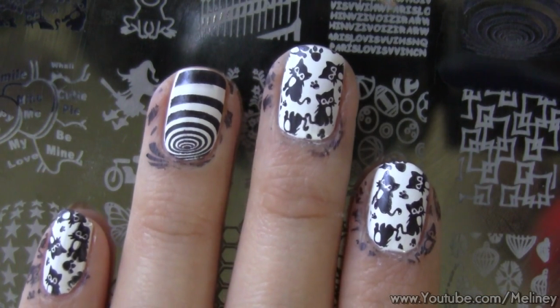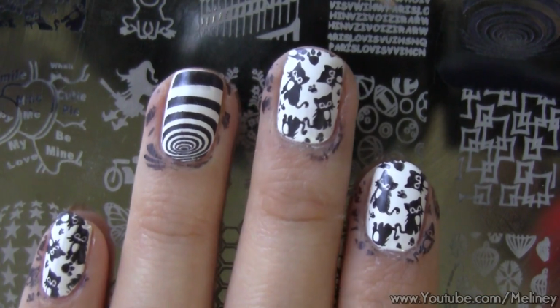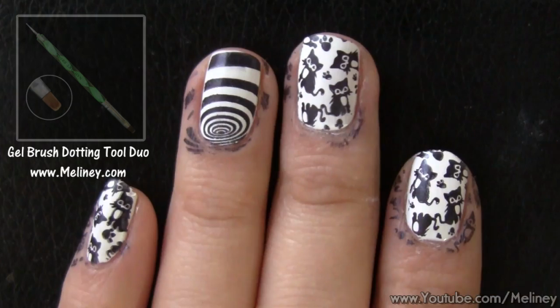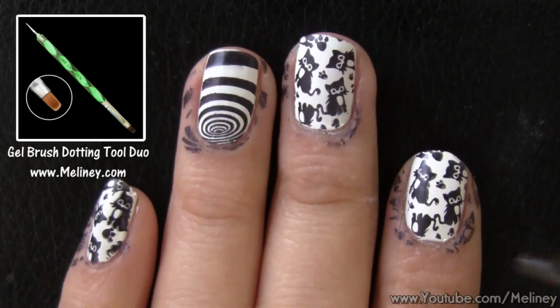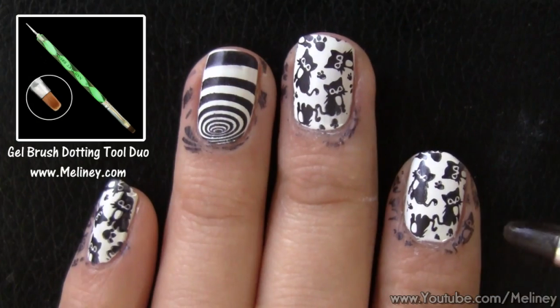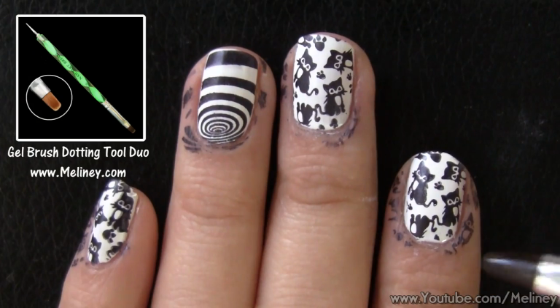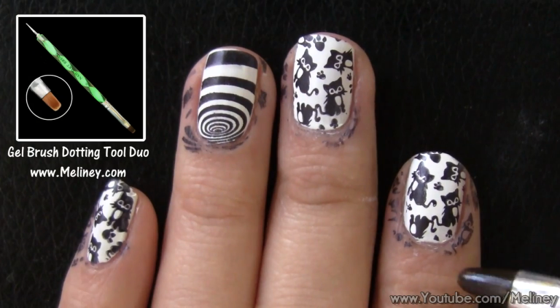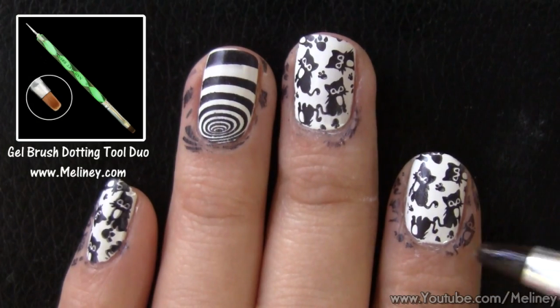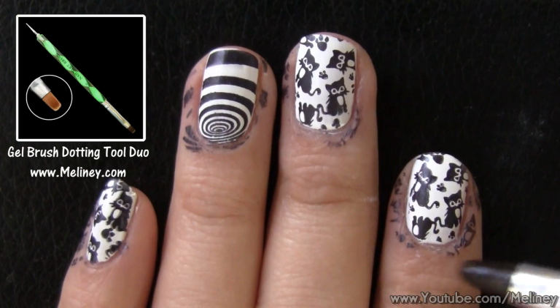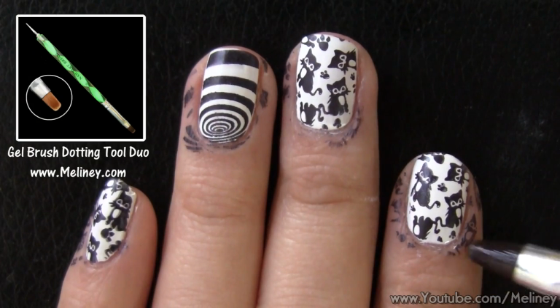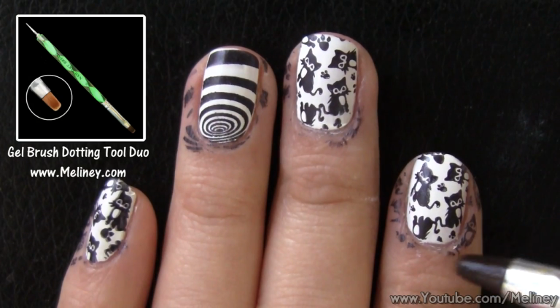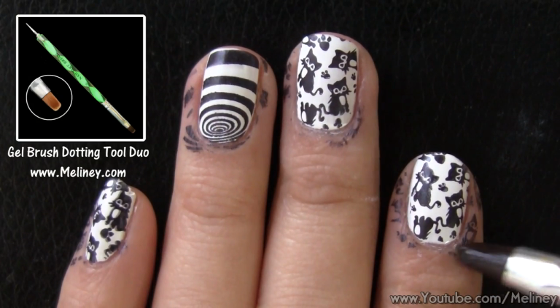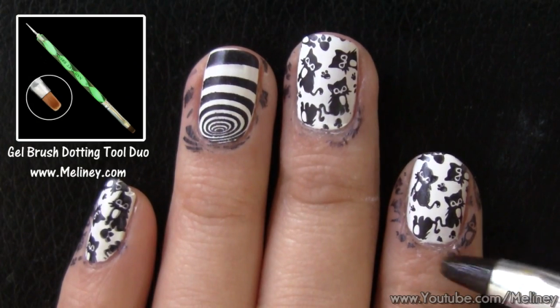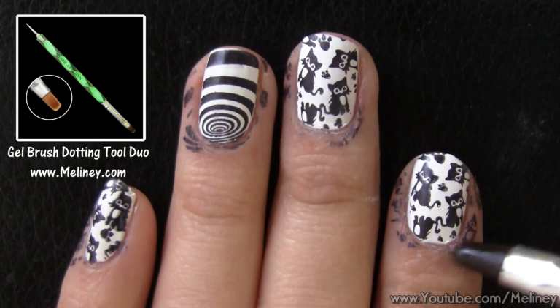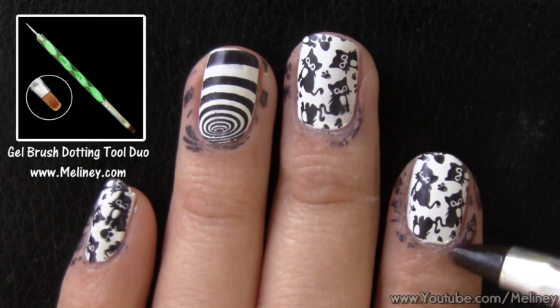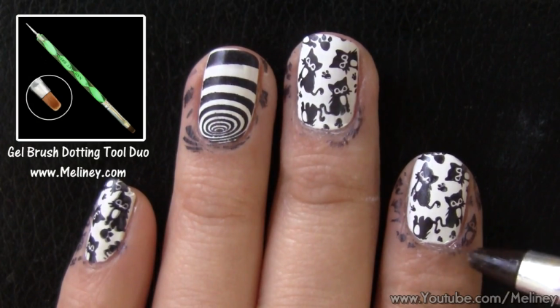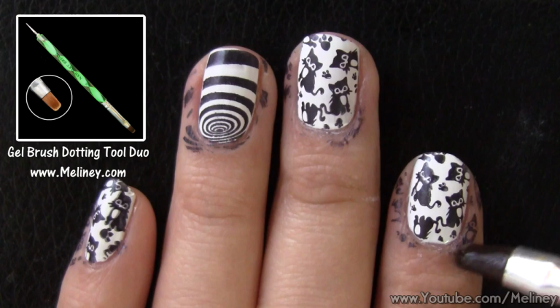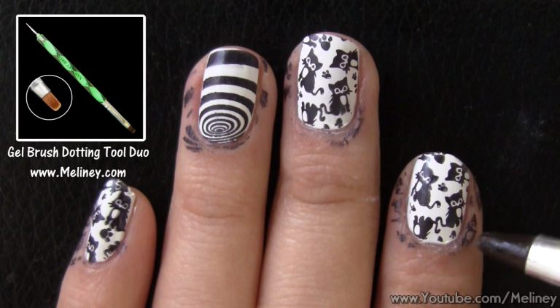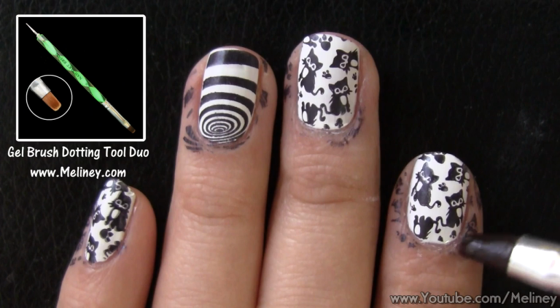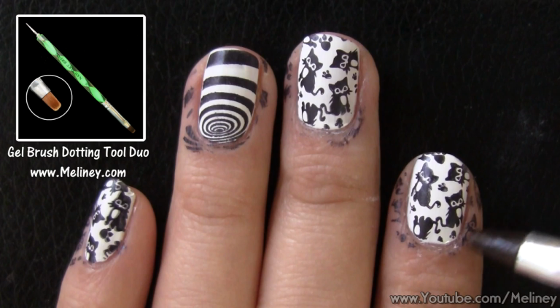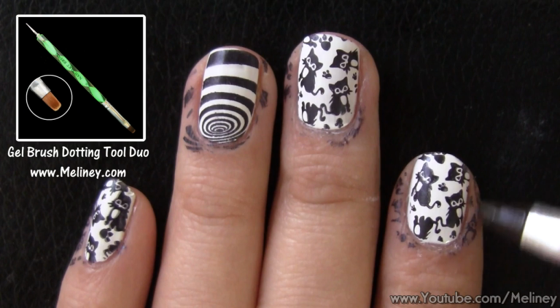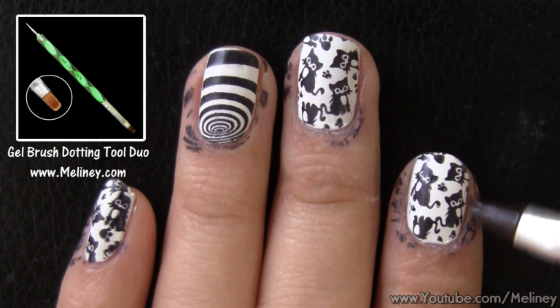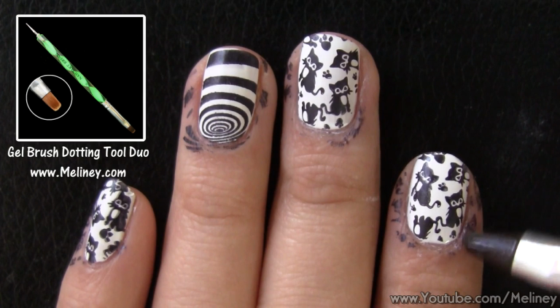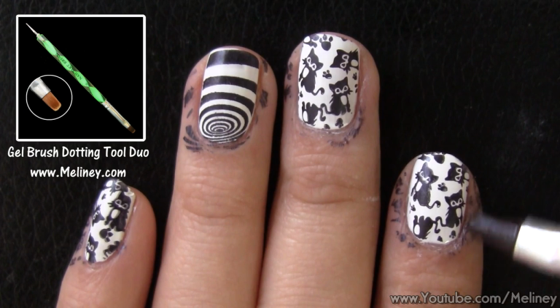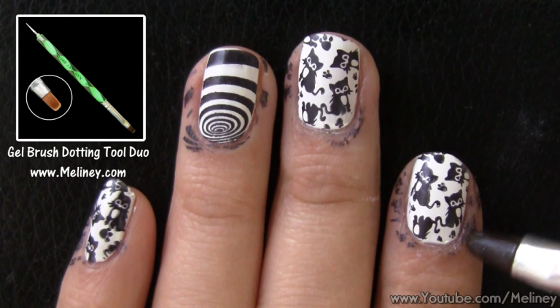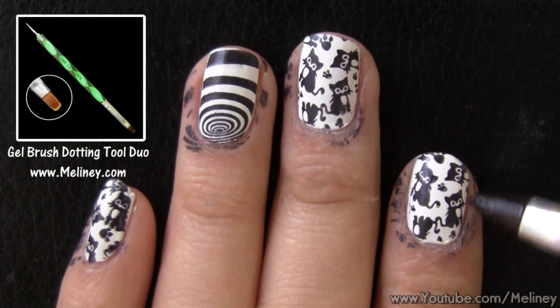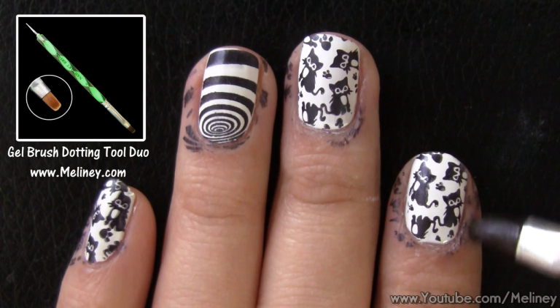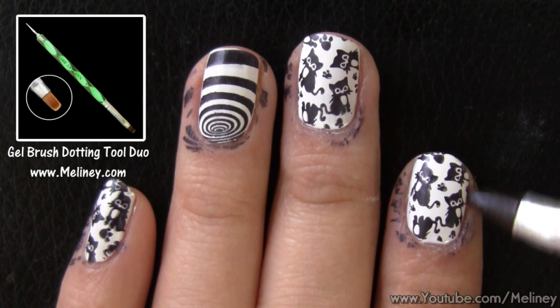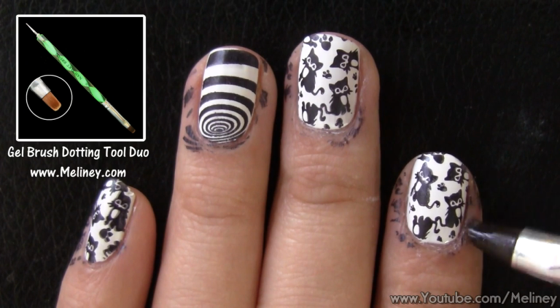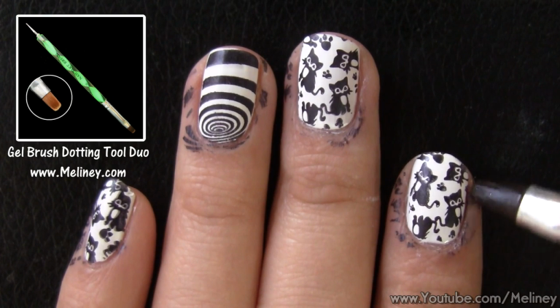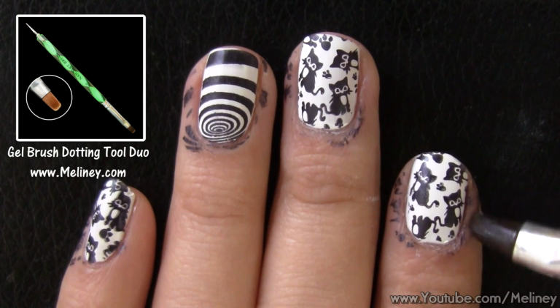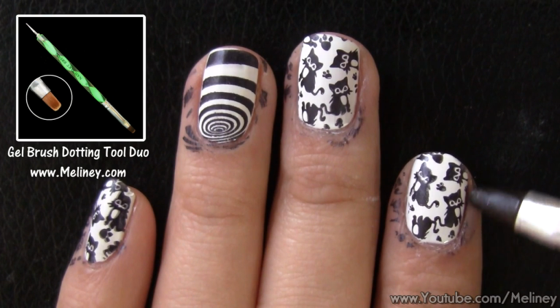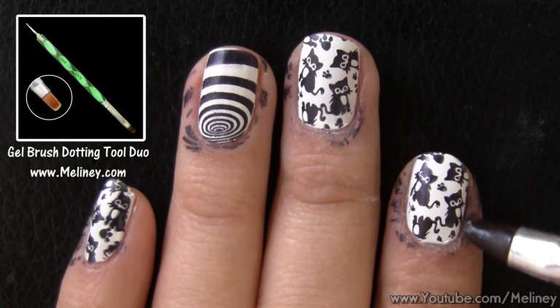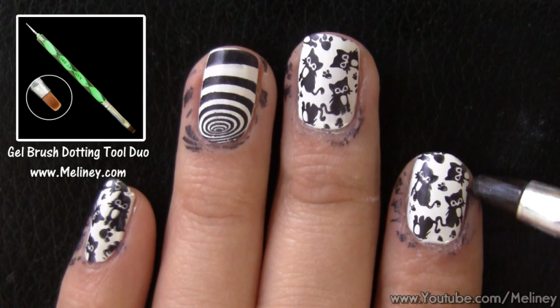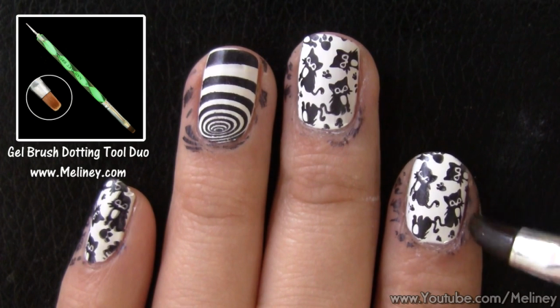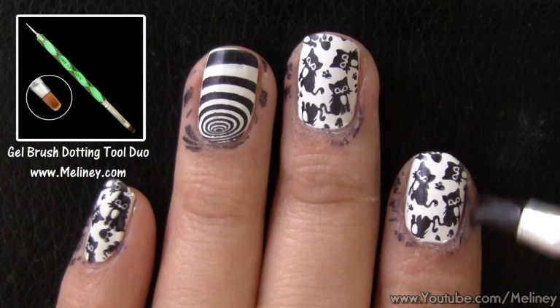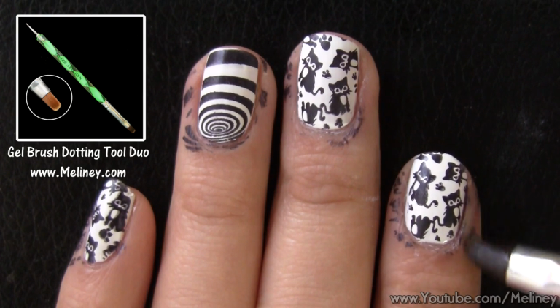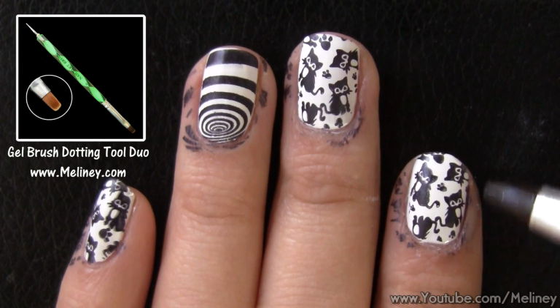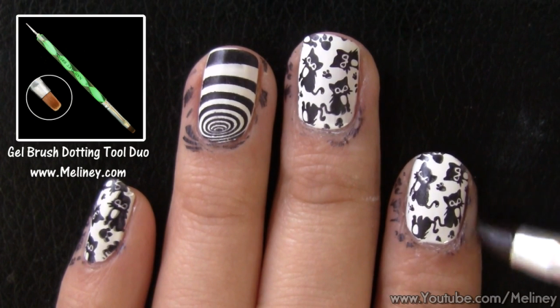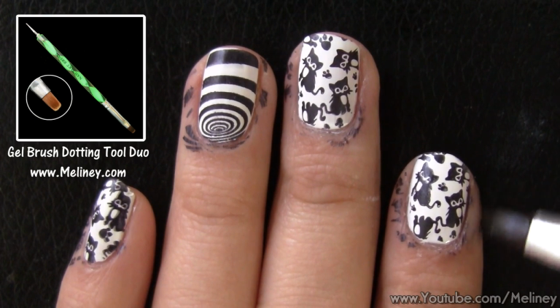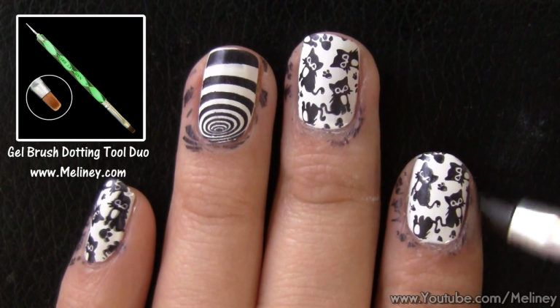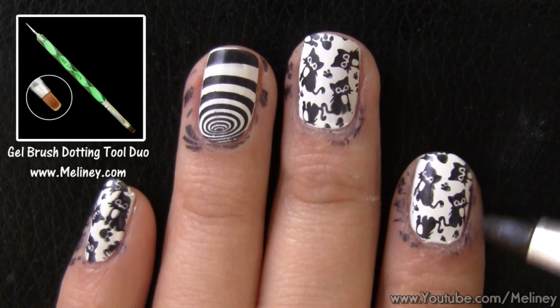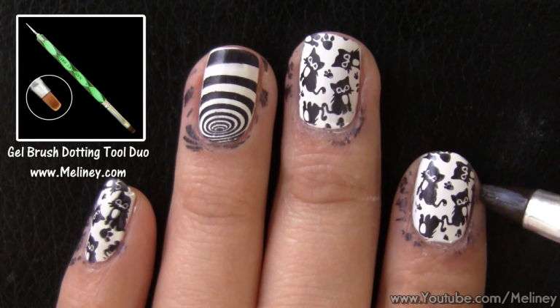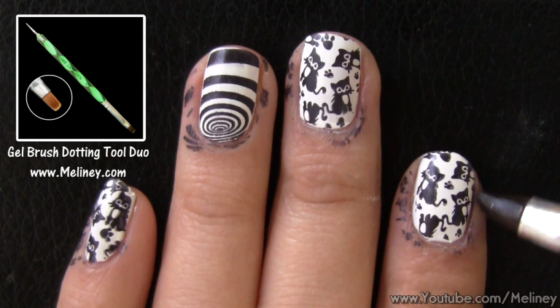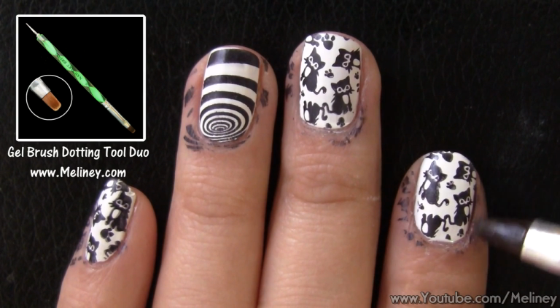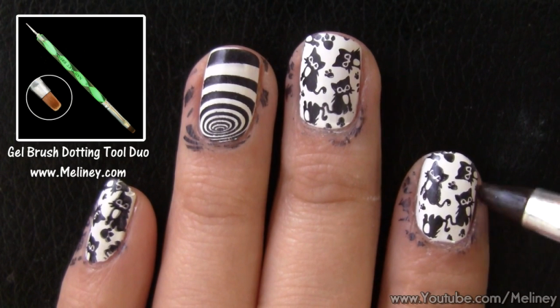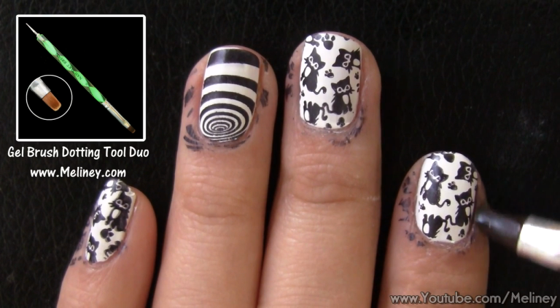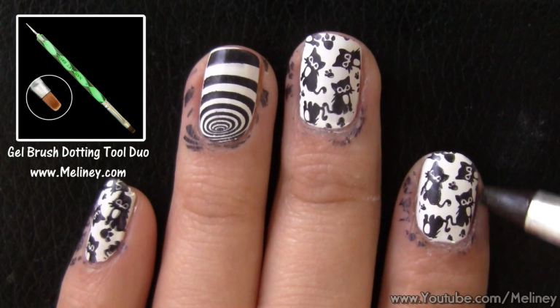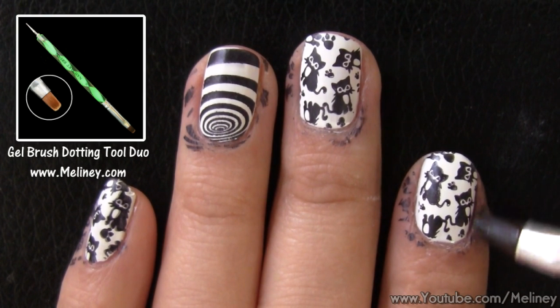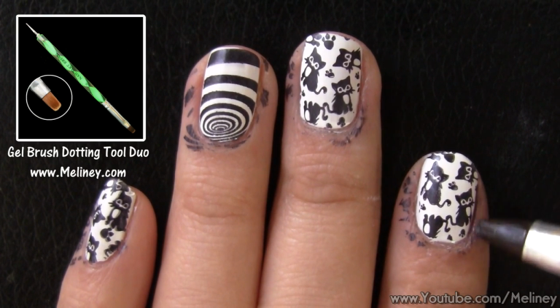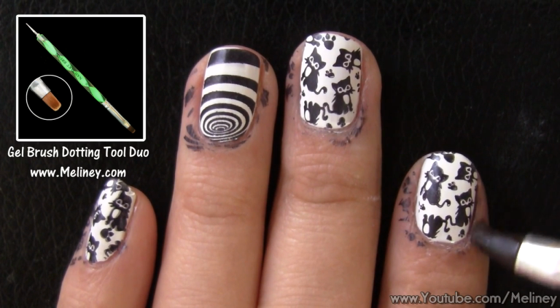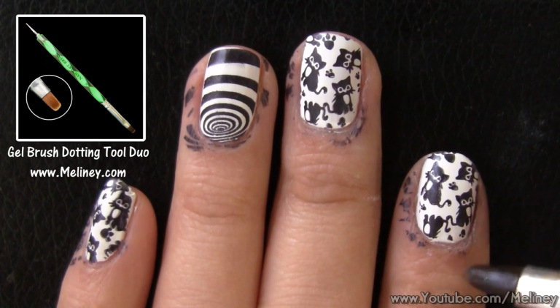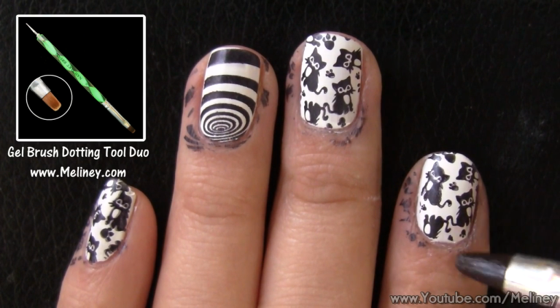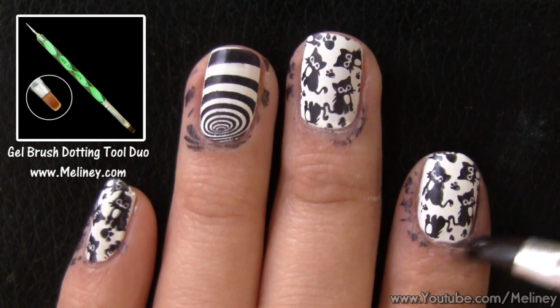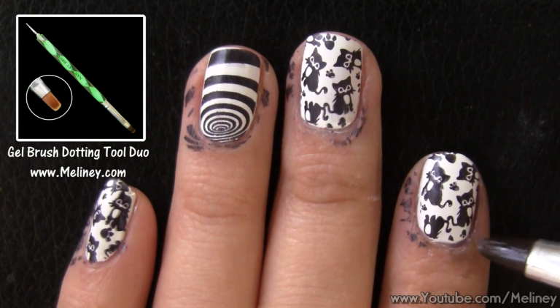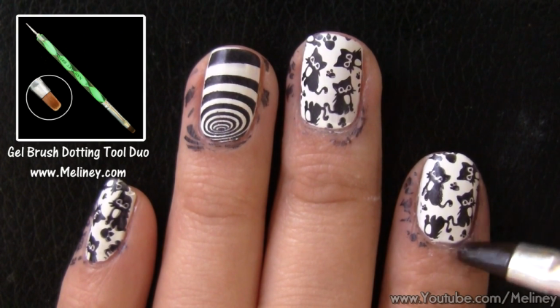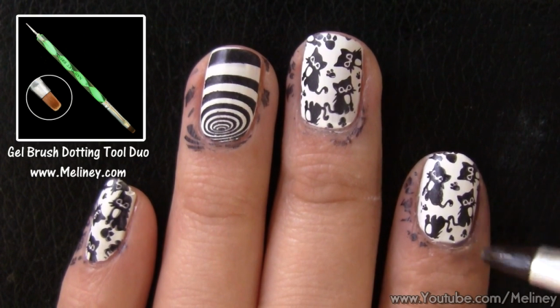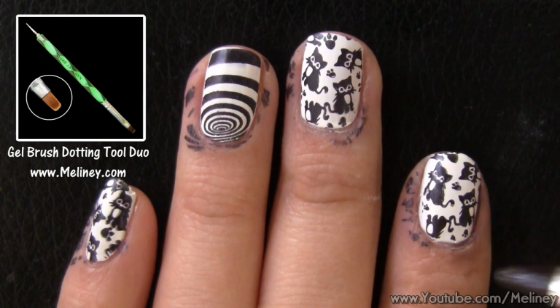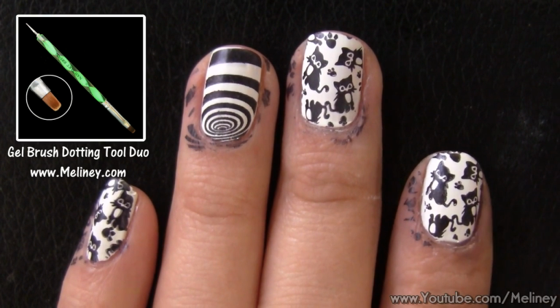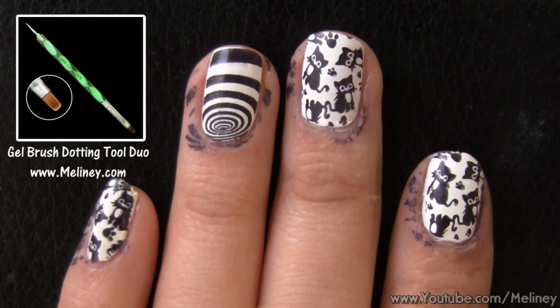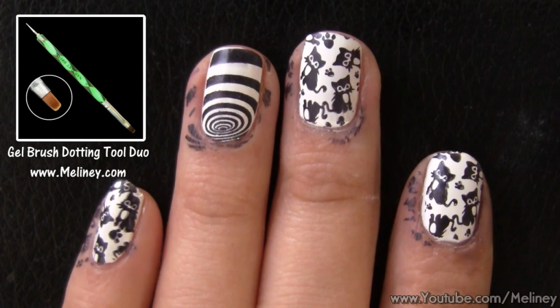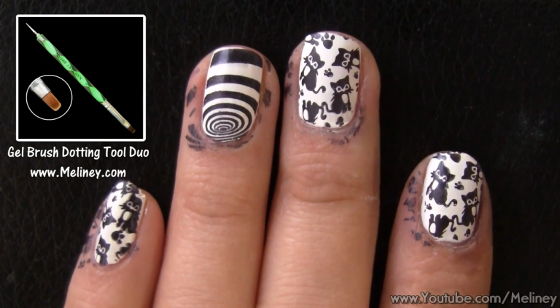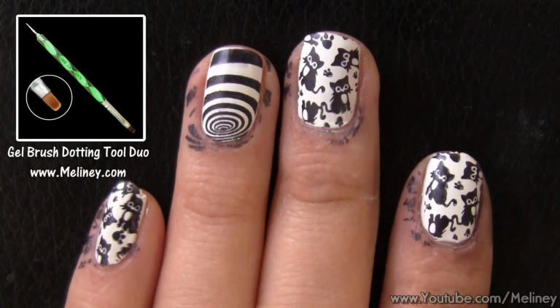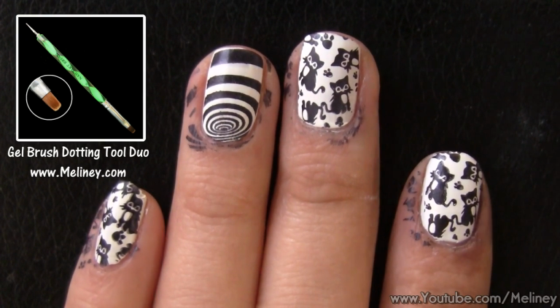Once all the nails are stamped, use a flat brush soaked in polish remover to clean off the excess prints around the nail.